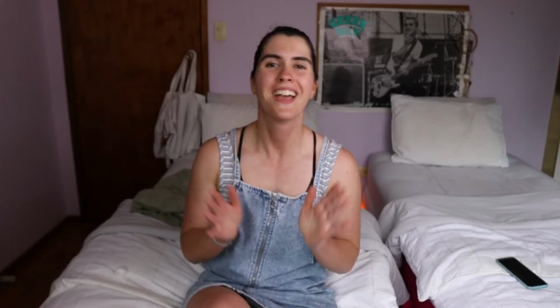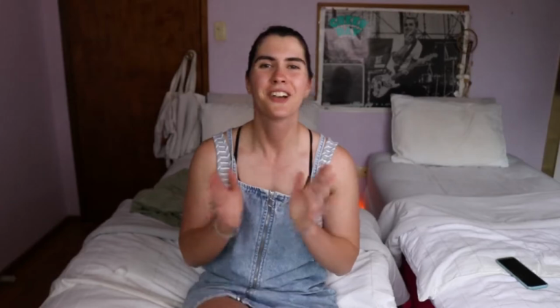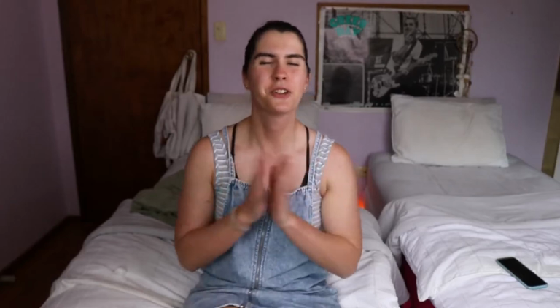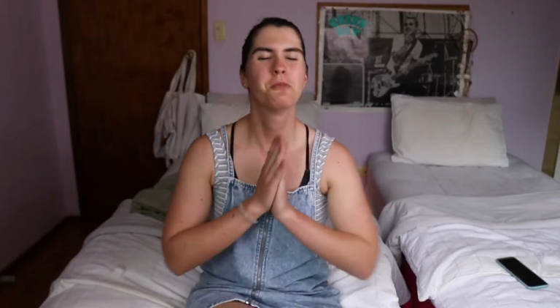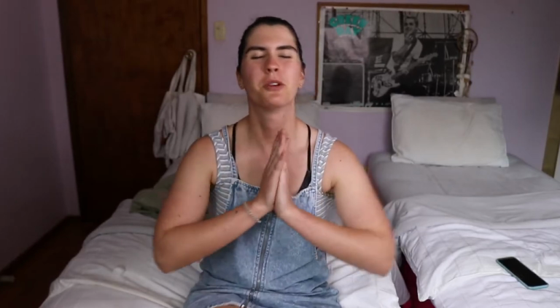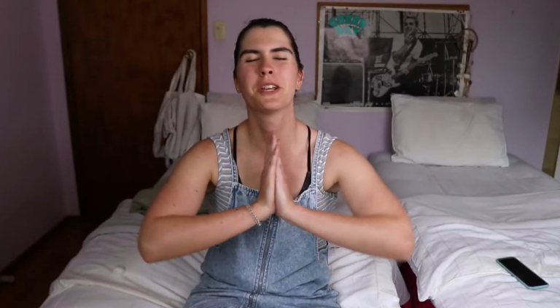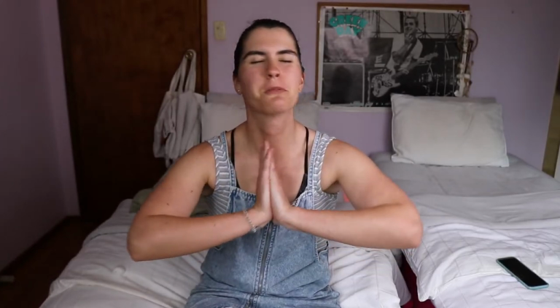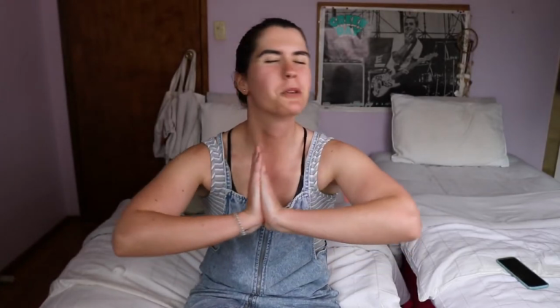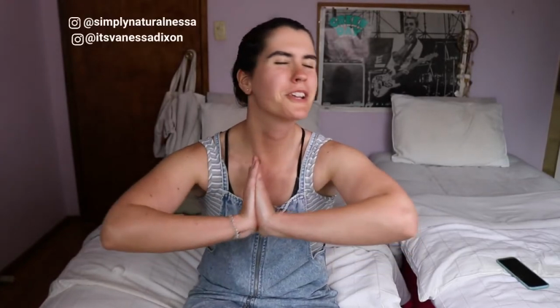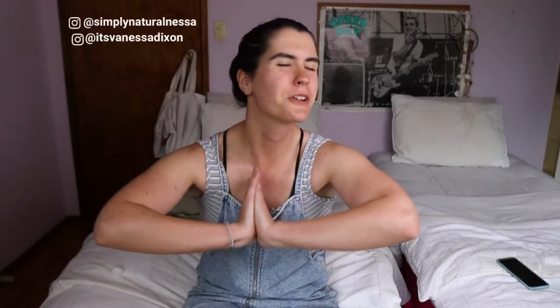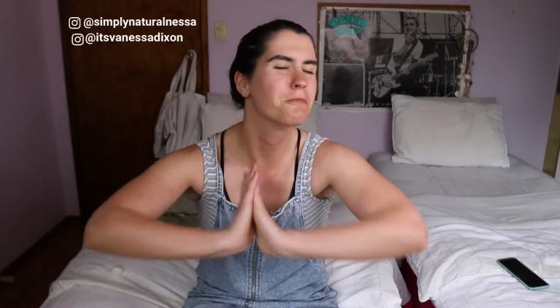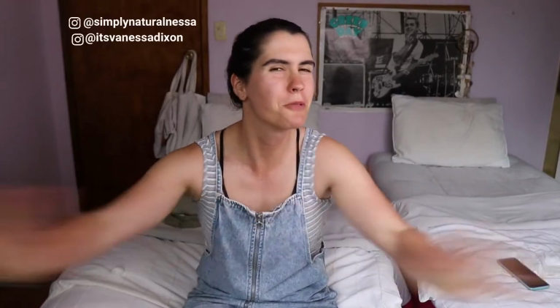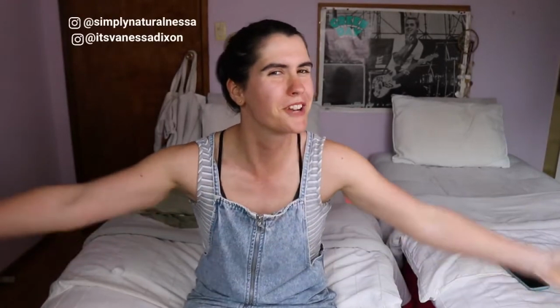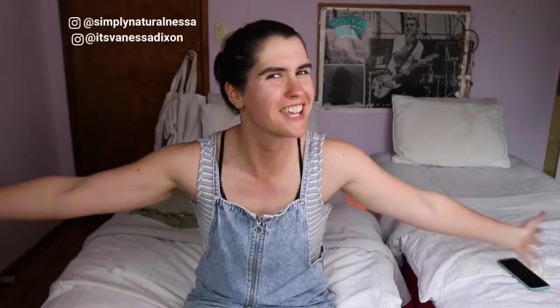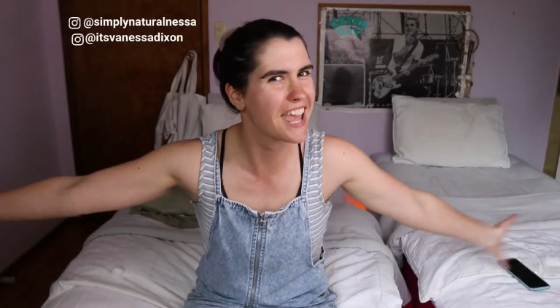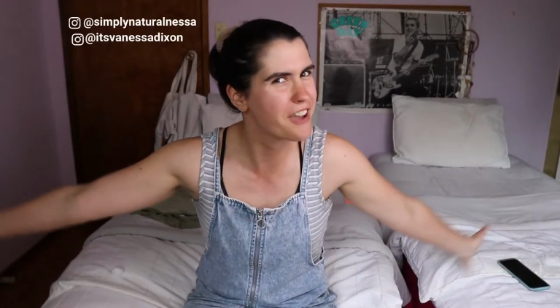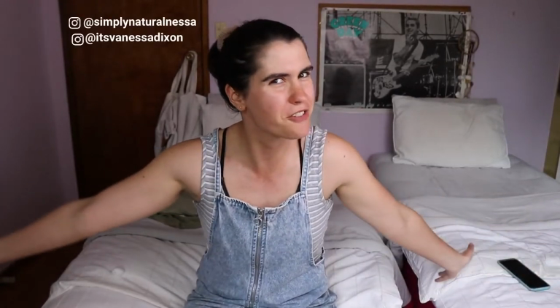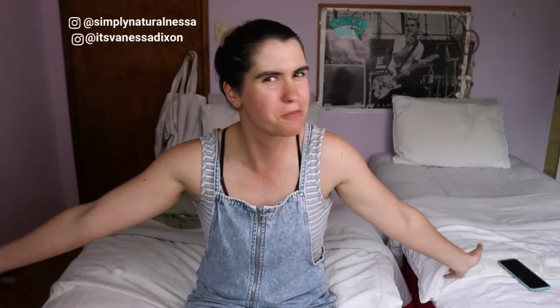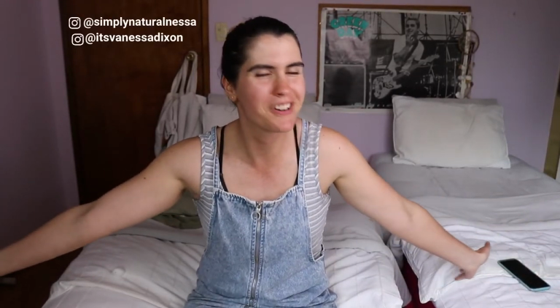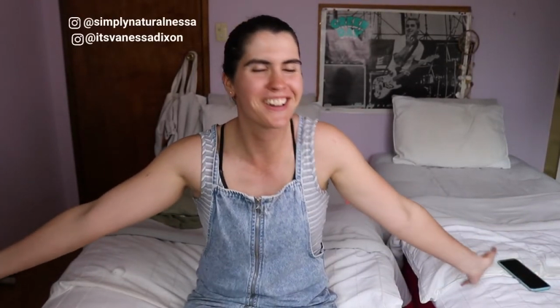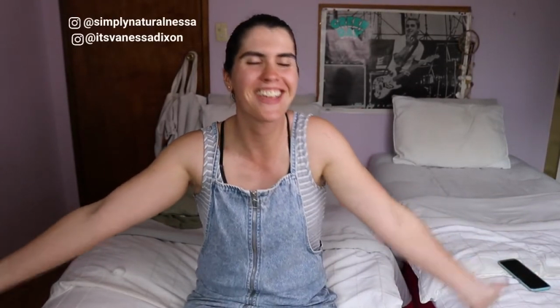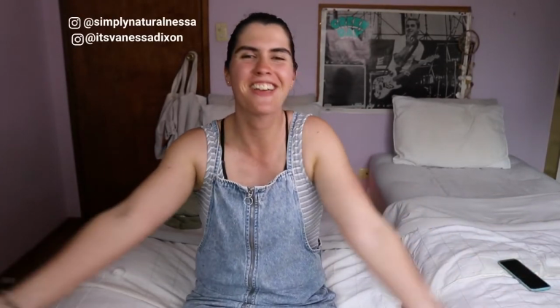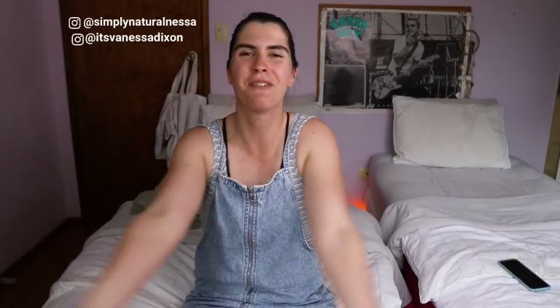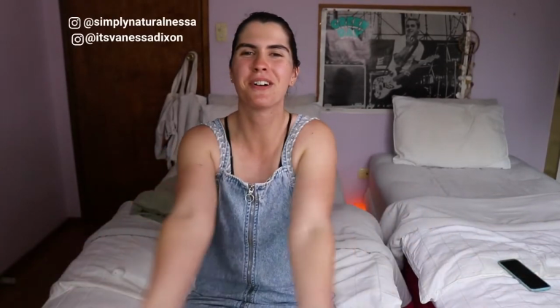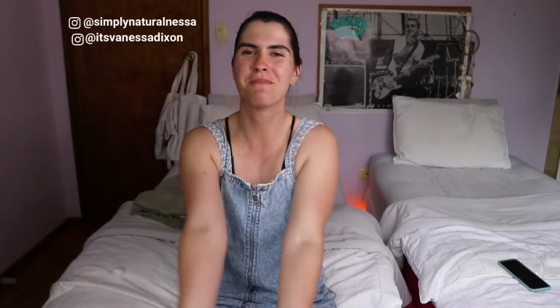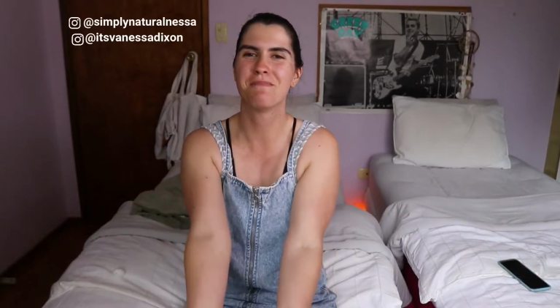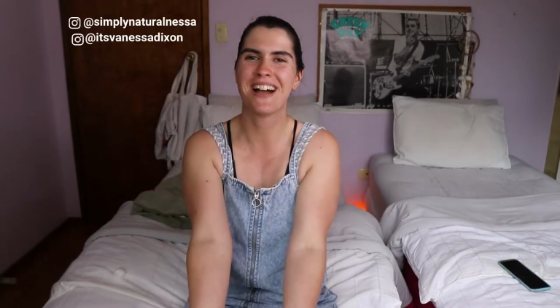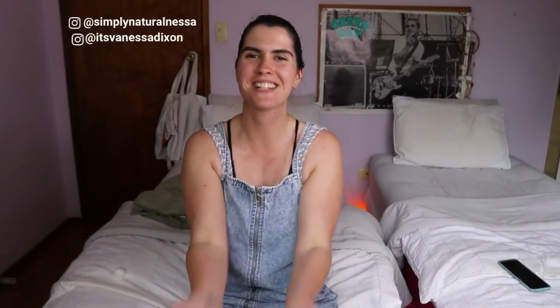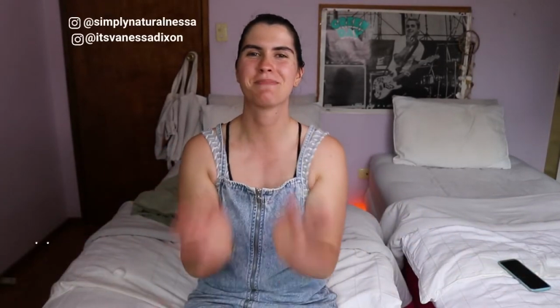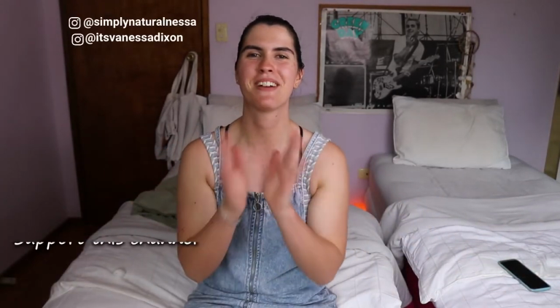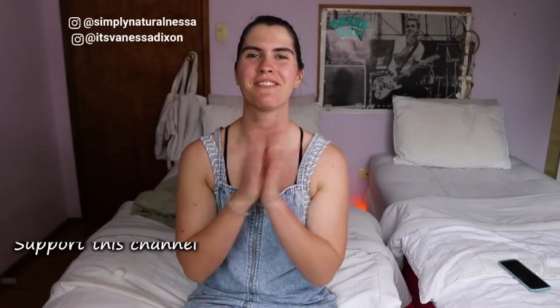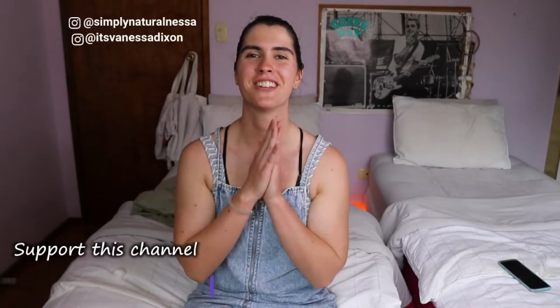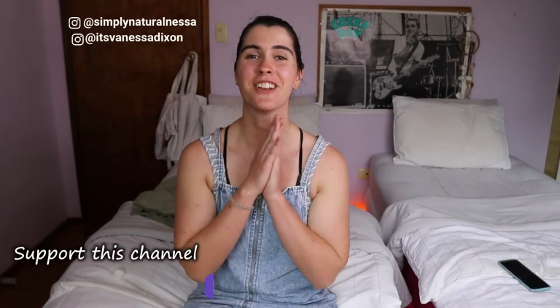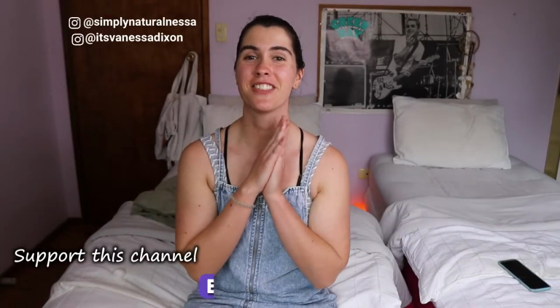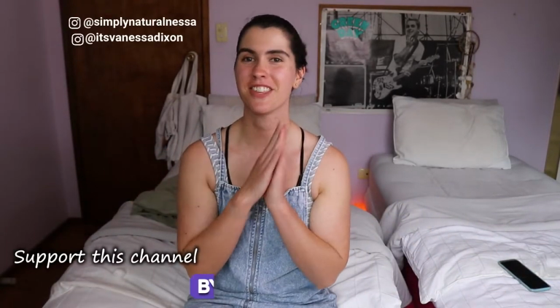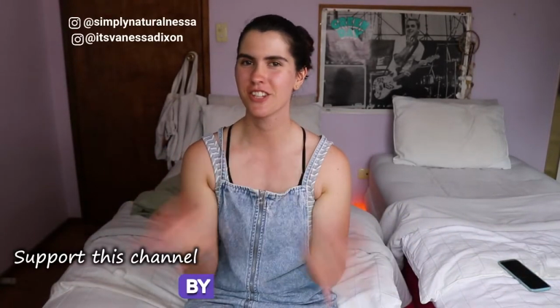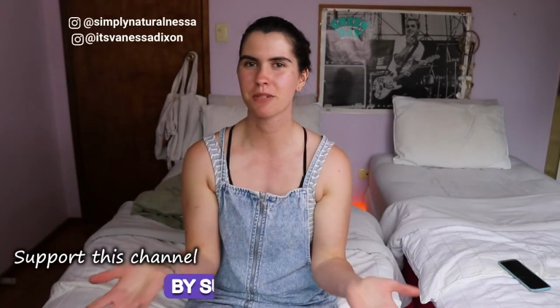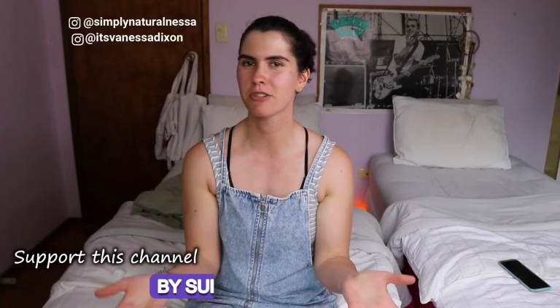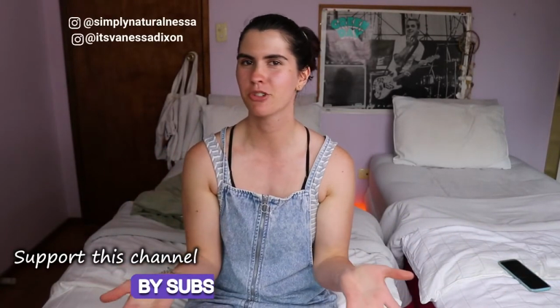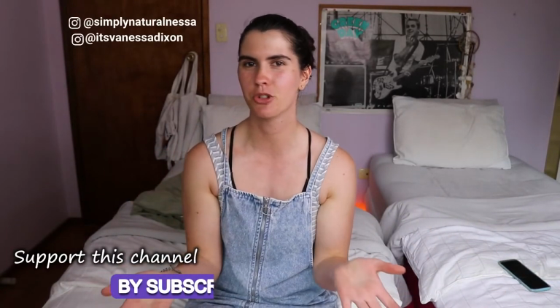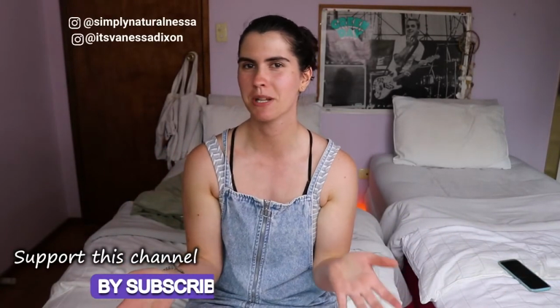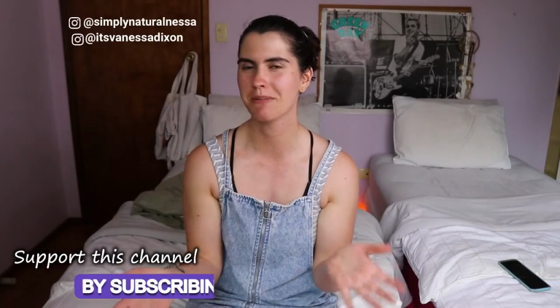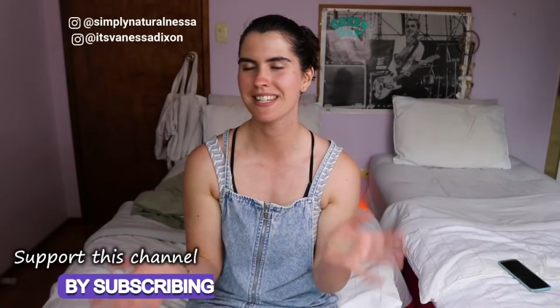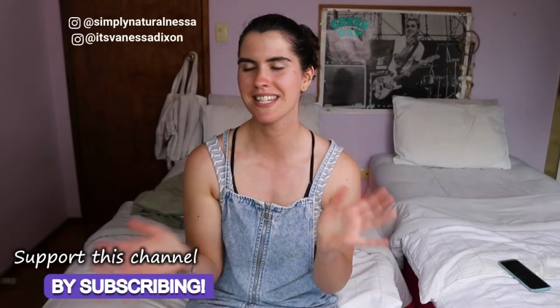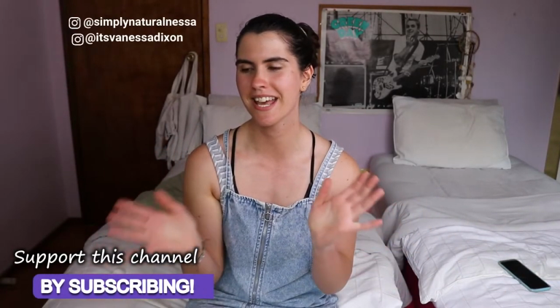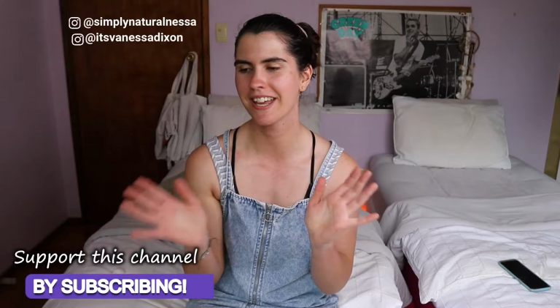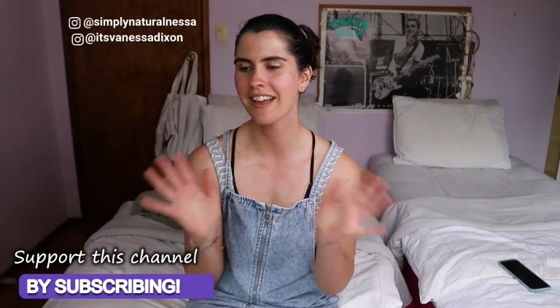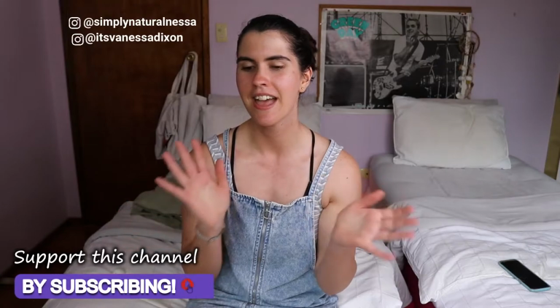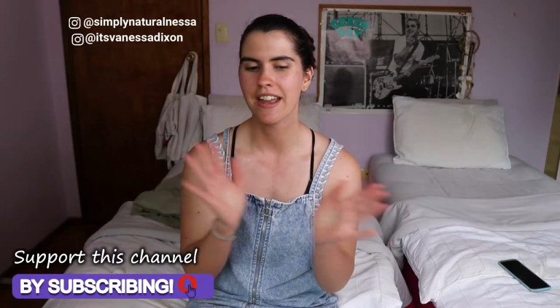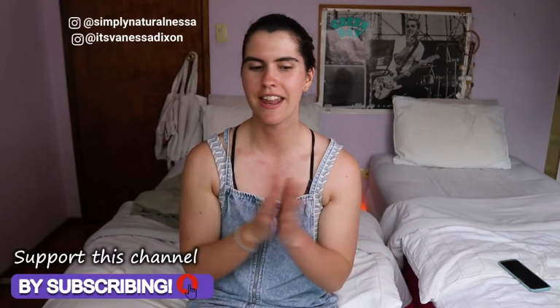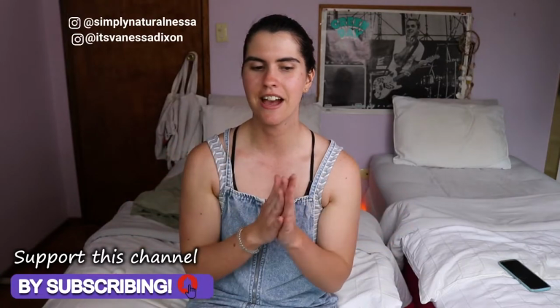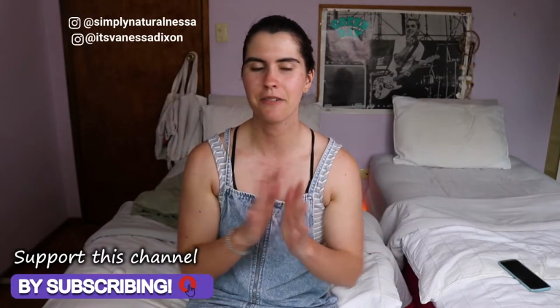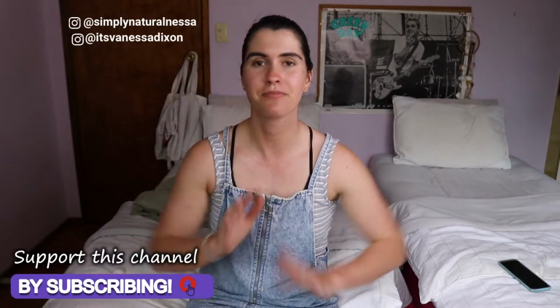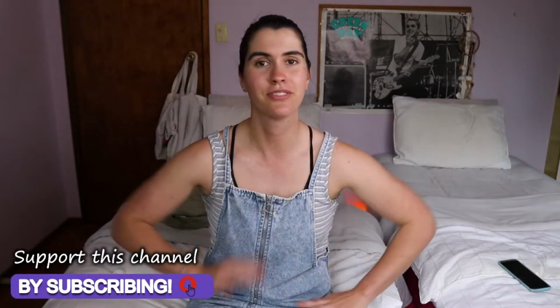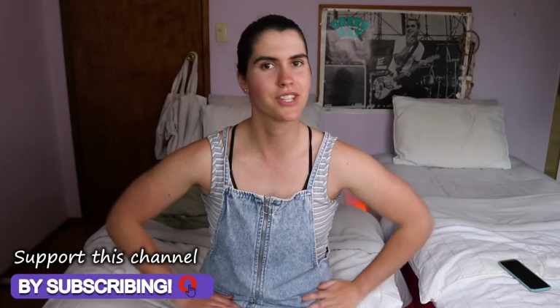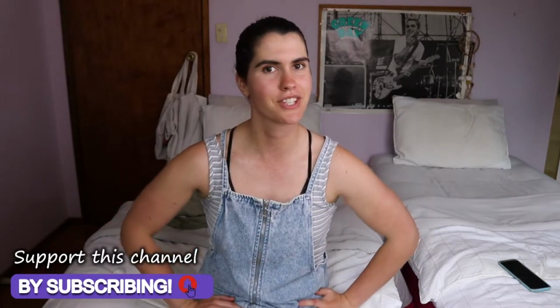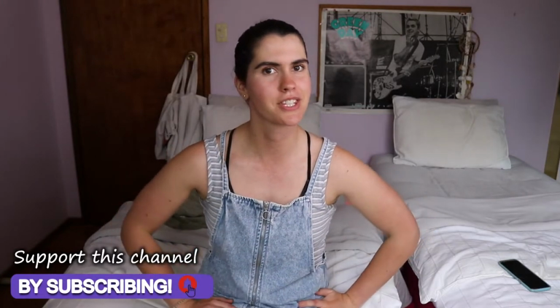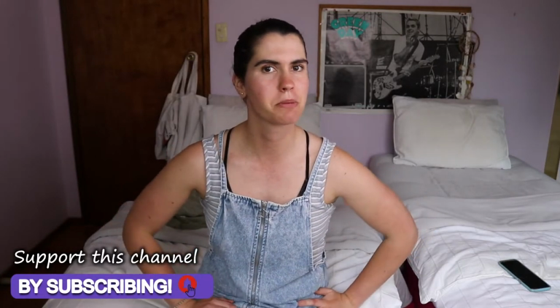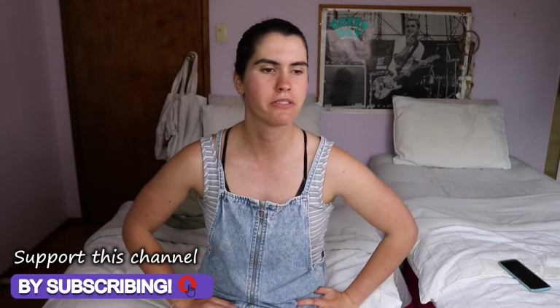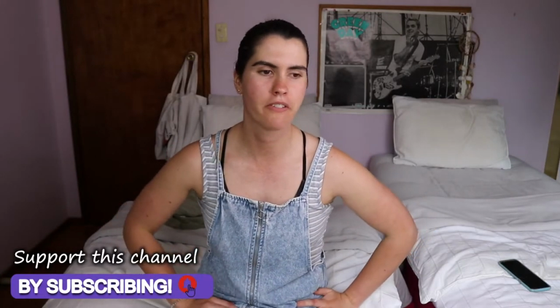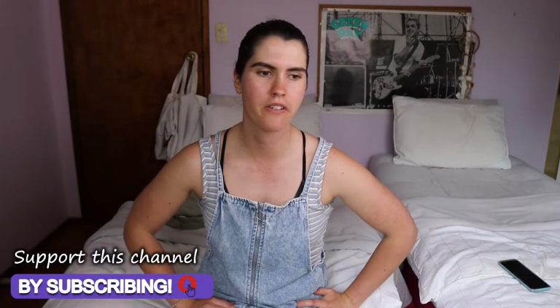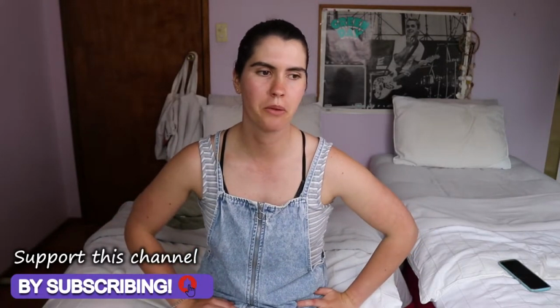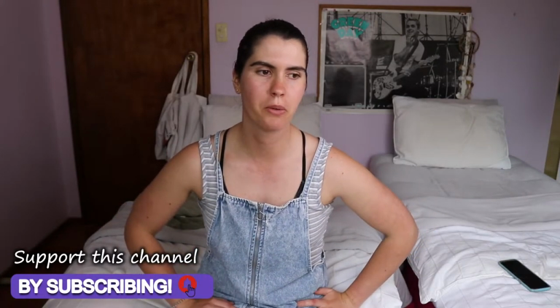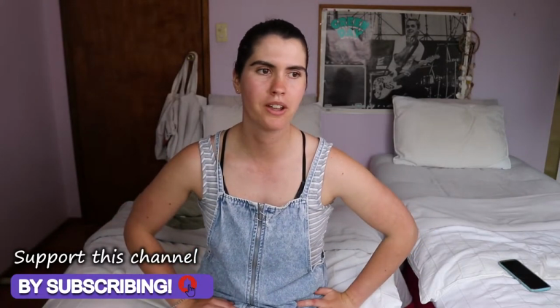Good morning, good morning, everybody! Welcome back to my video. Thank you so much for joining me today. Now, this is a bit of a fun one.